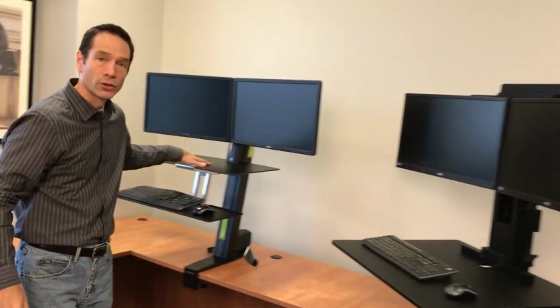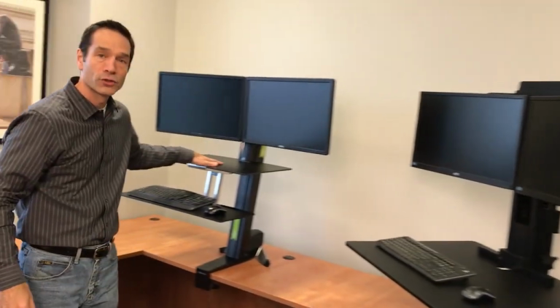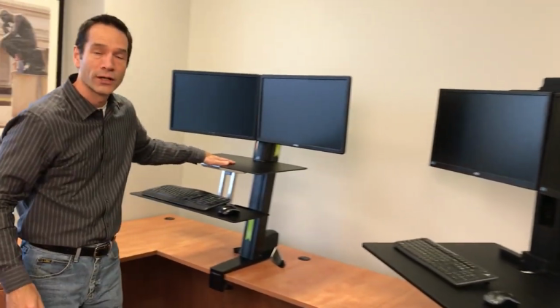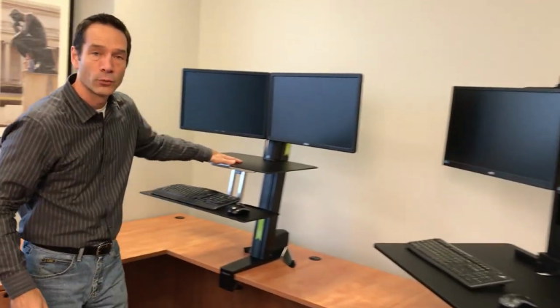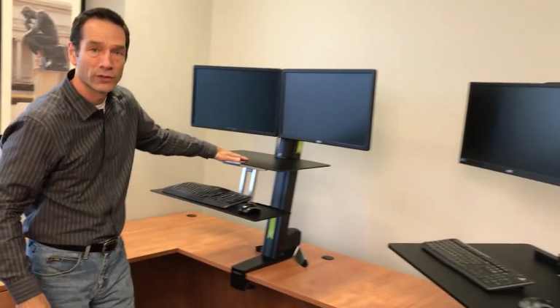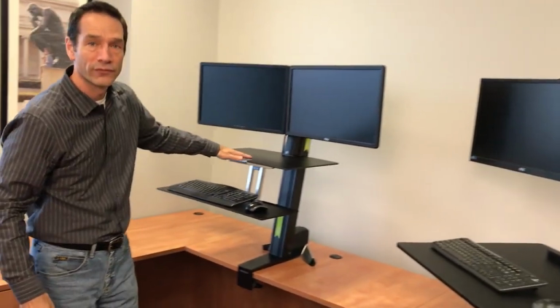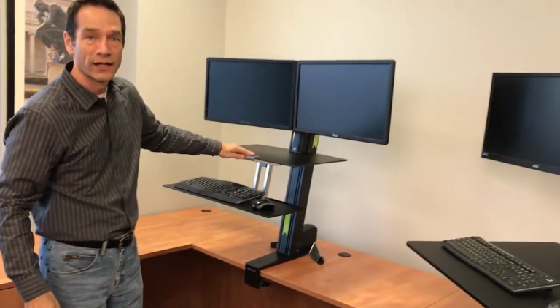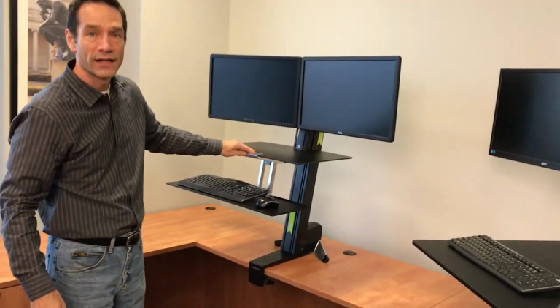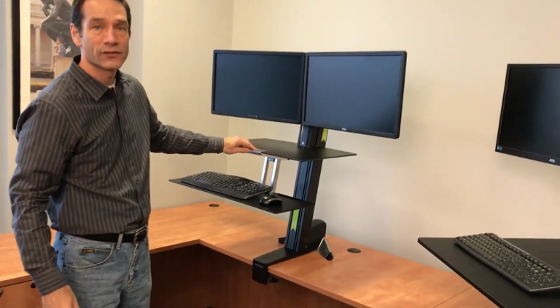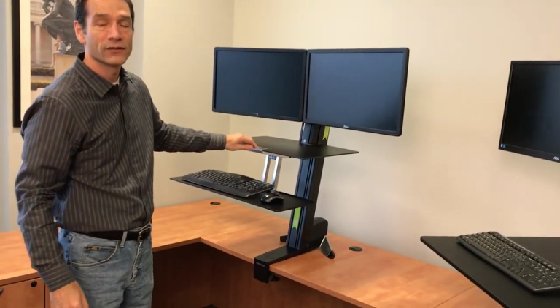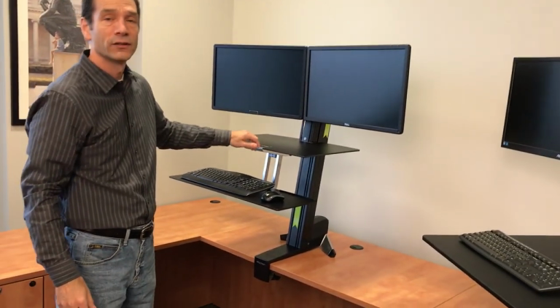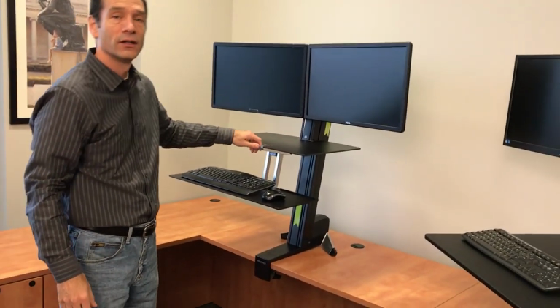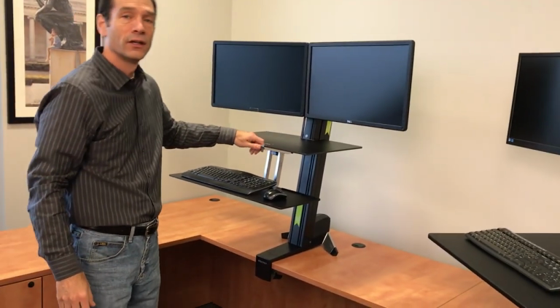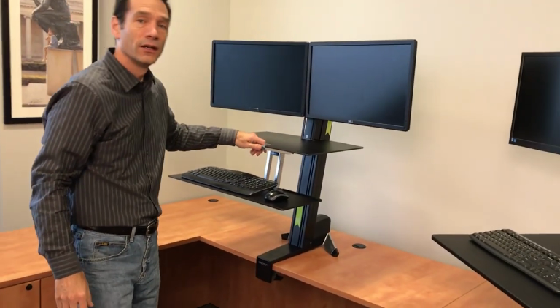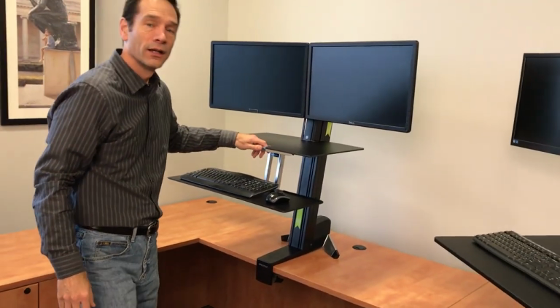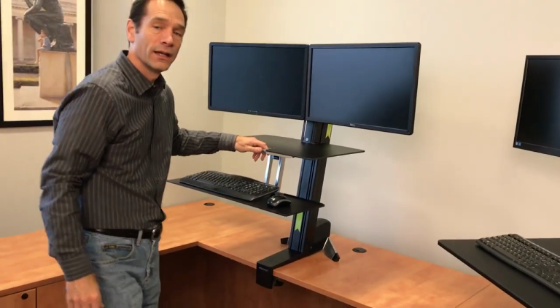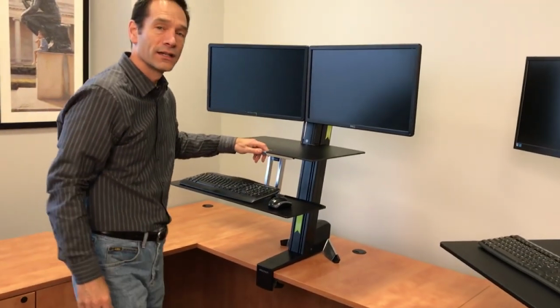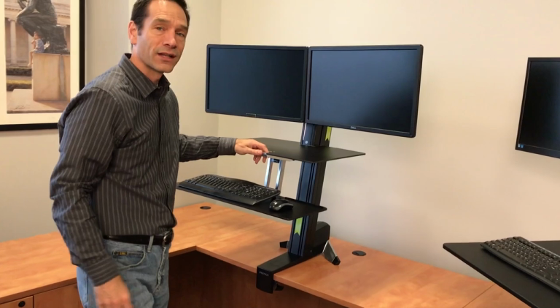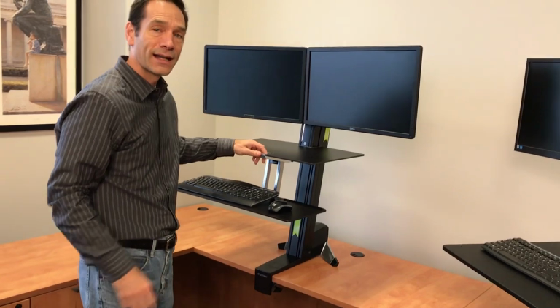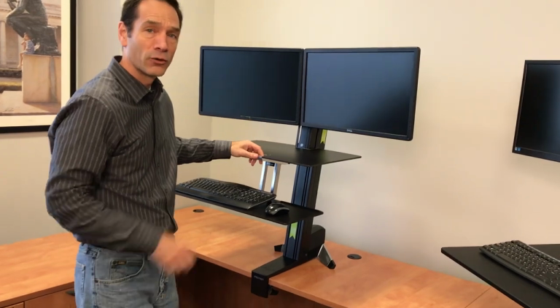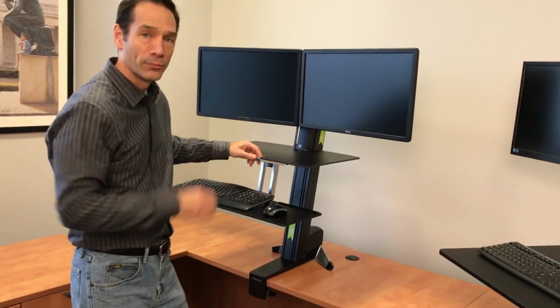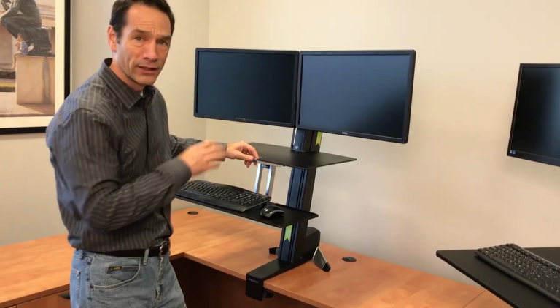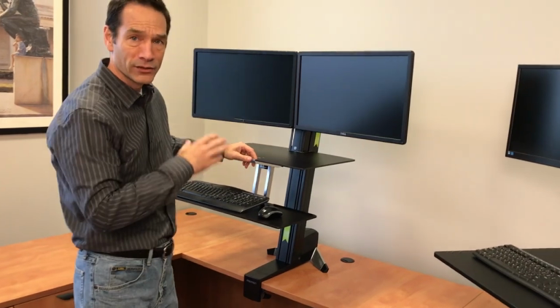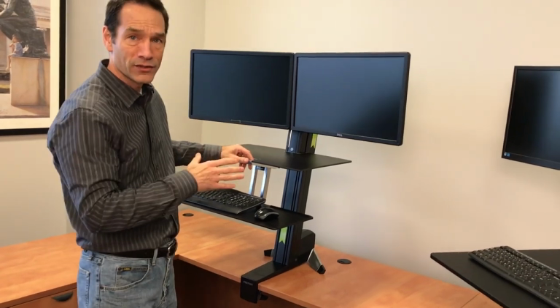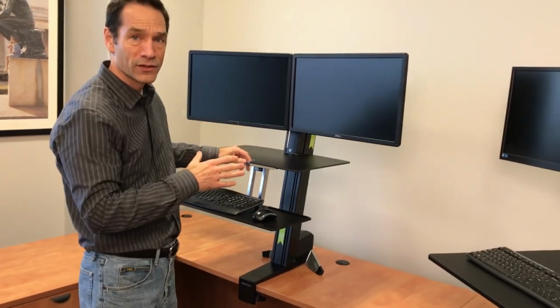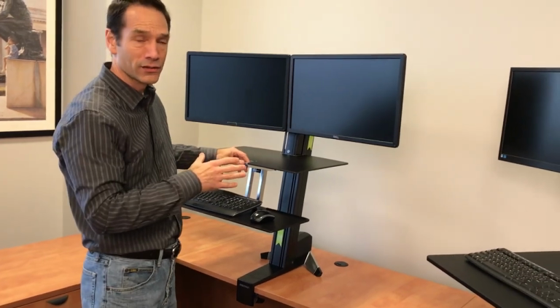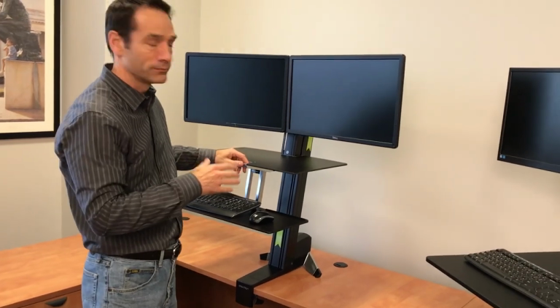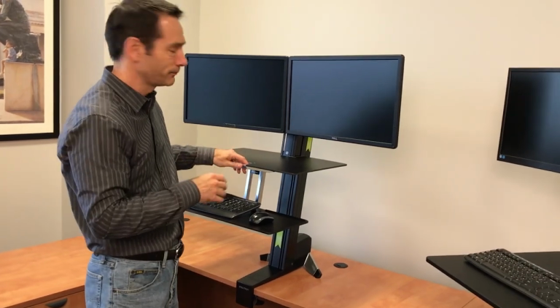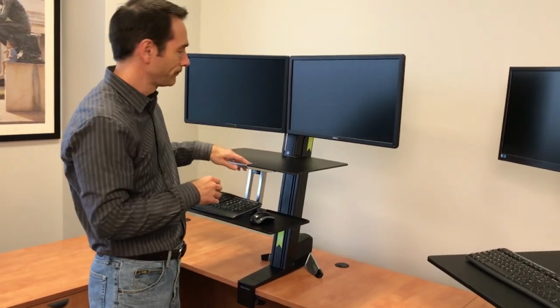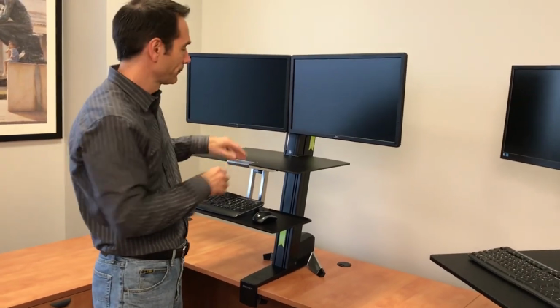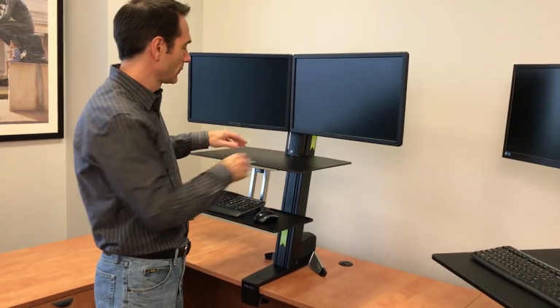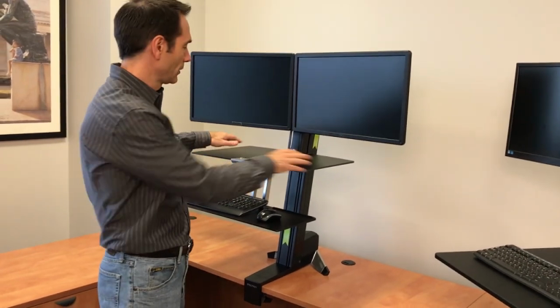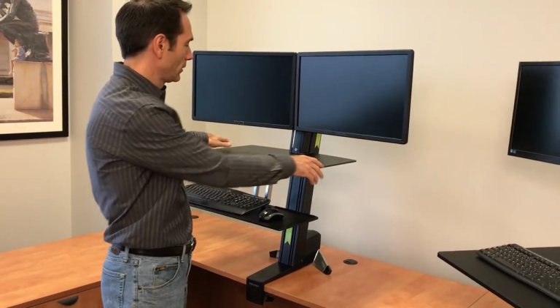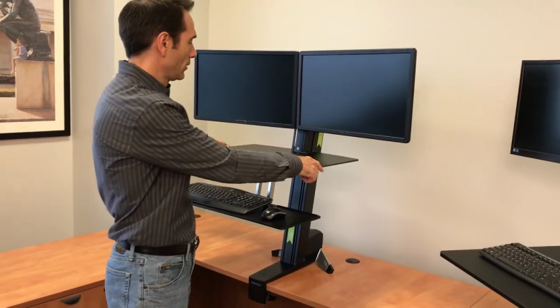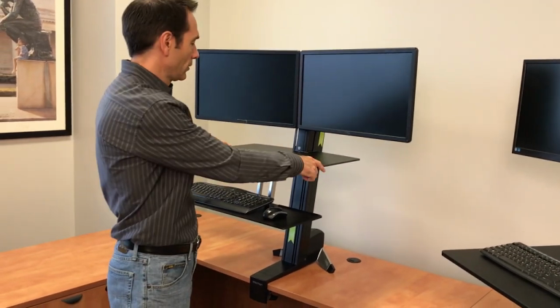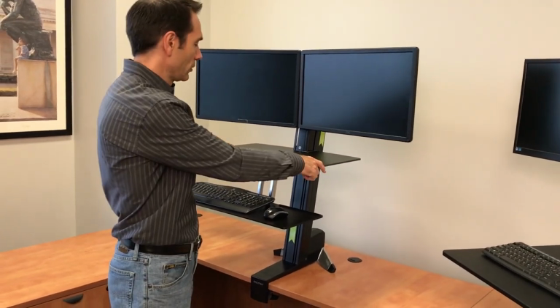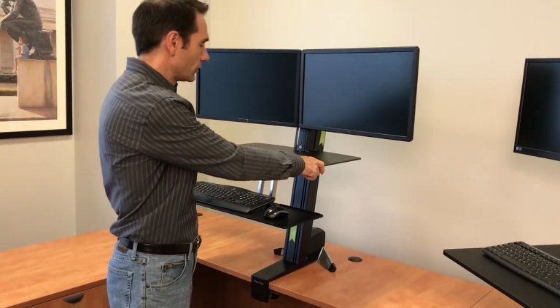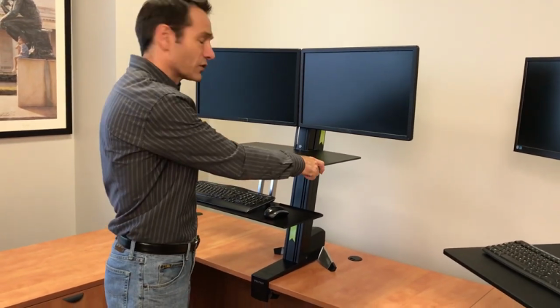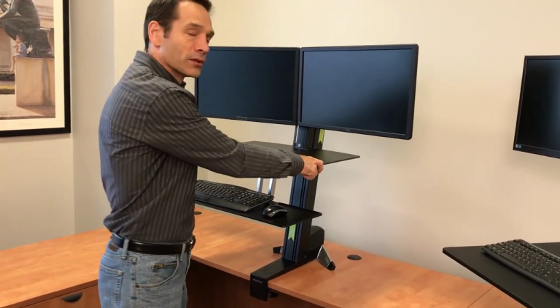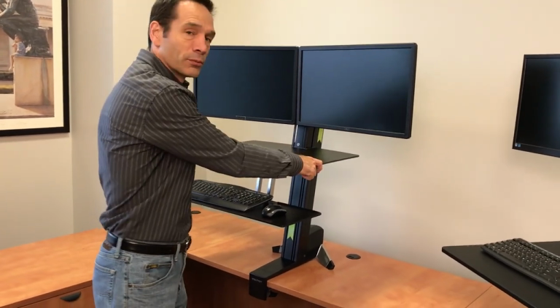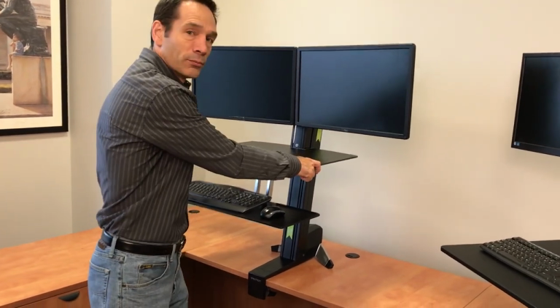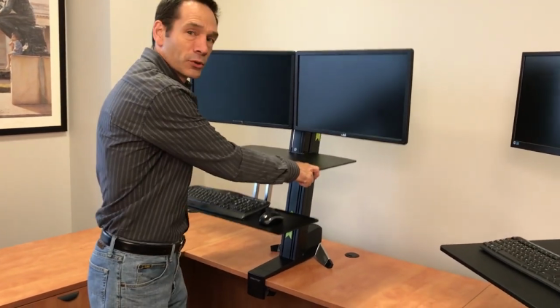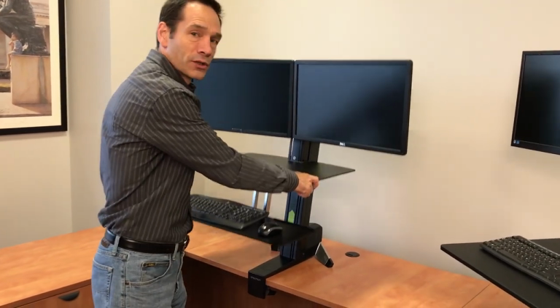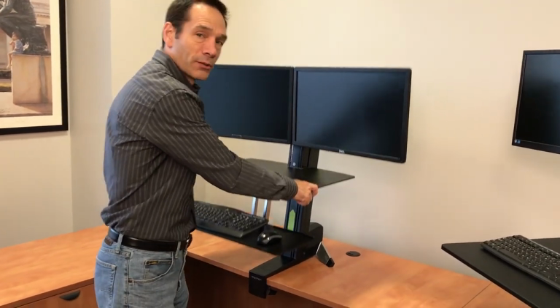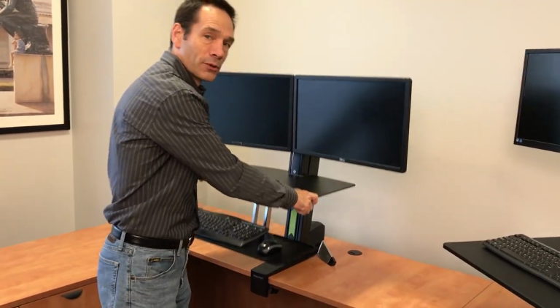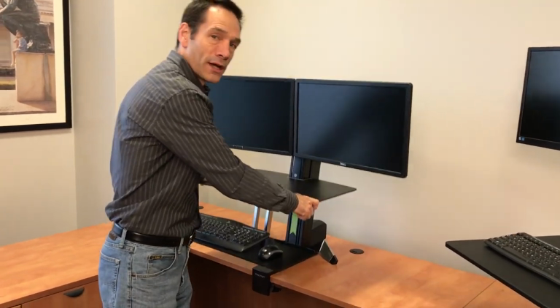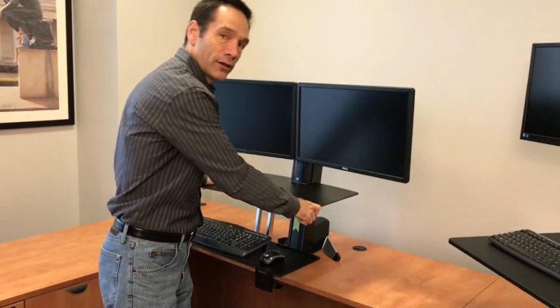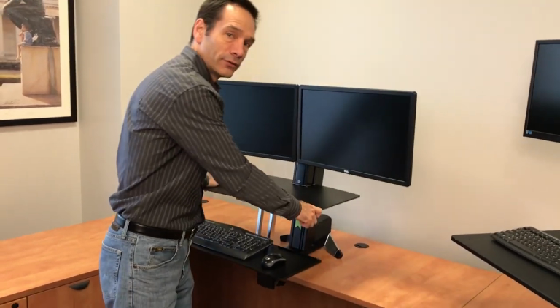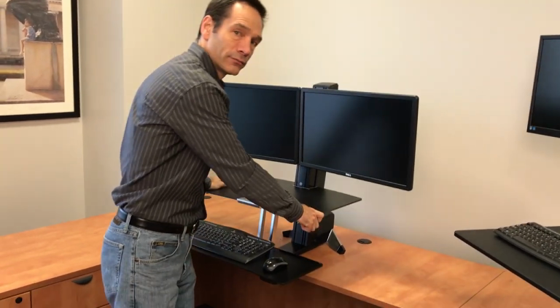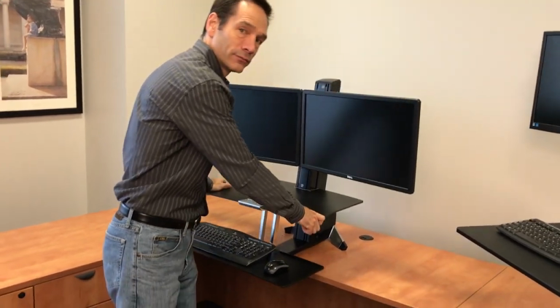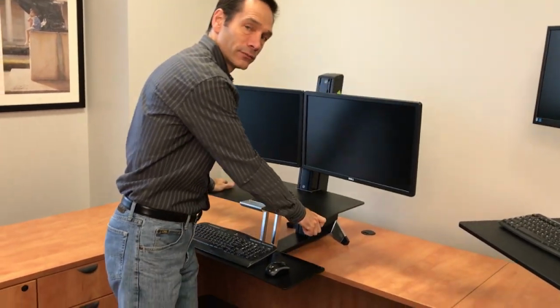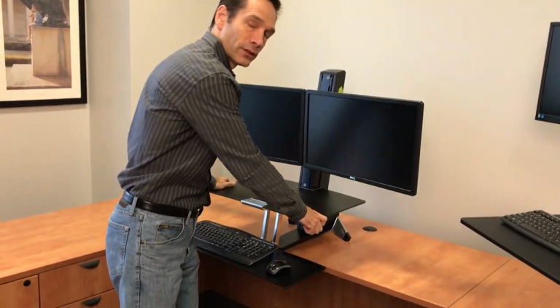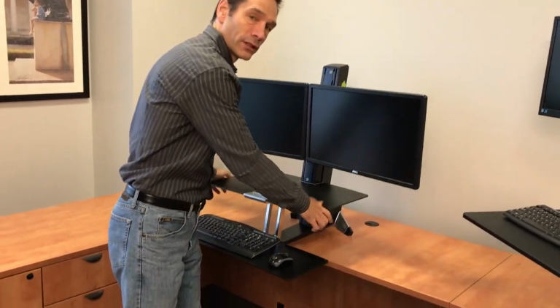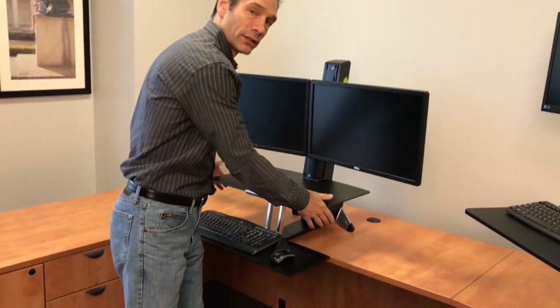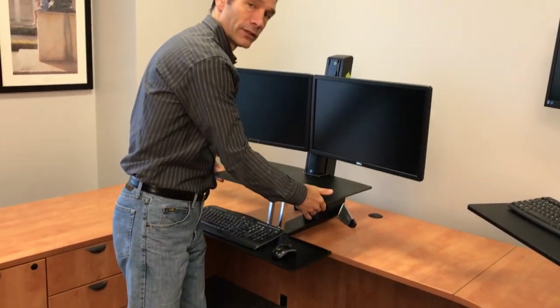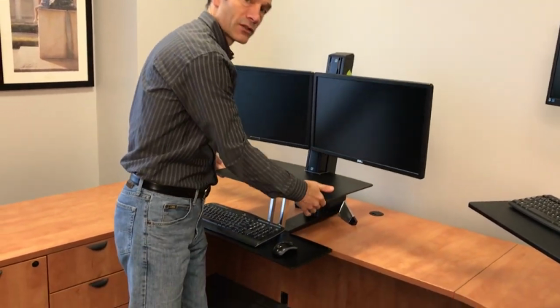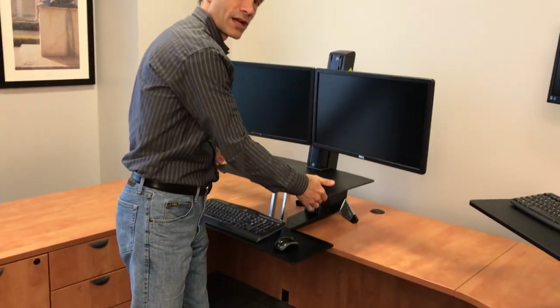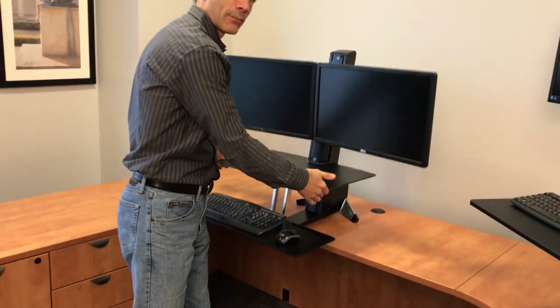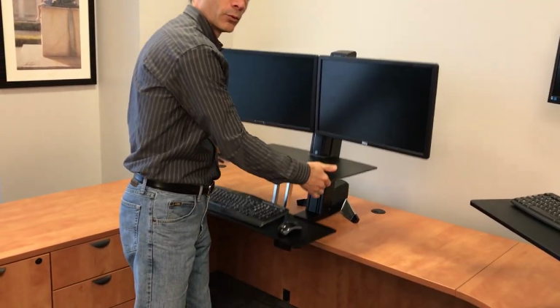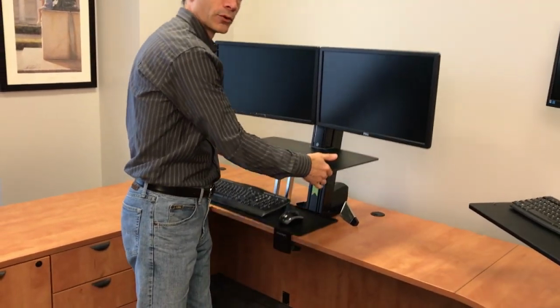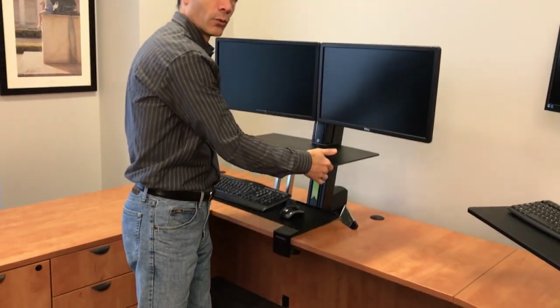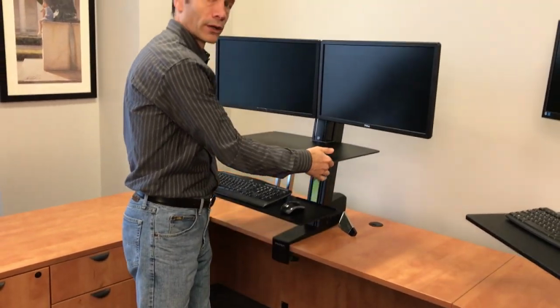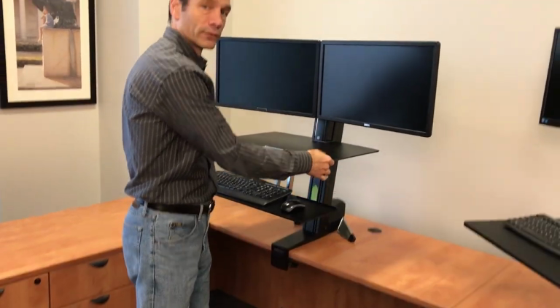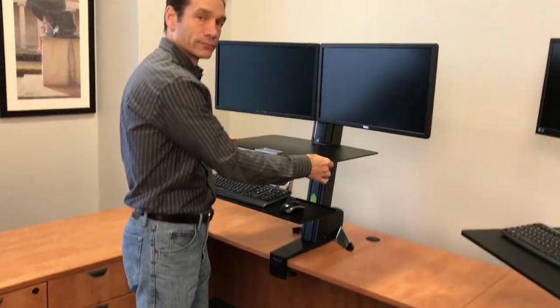The Ergotron WorkFit S has a counterbalance system — you simply push it up and down and let it stop where you want it.